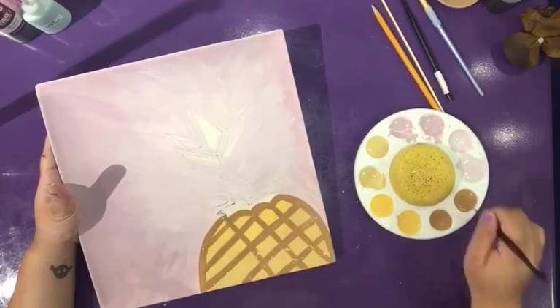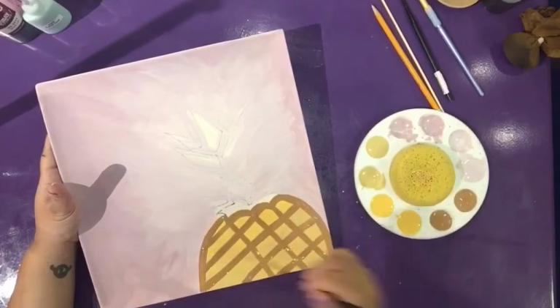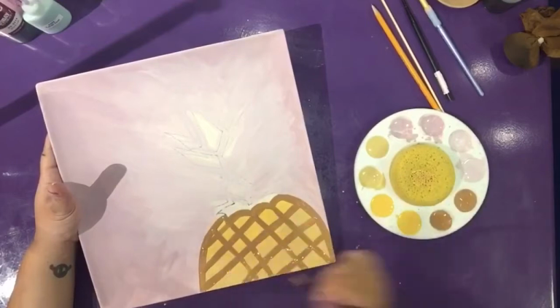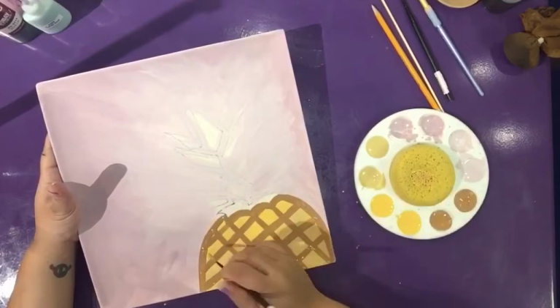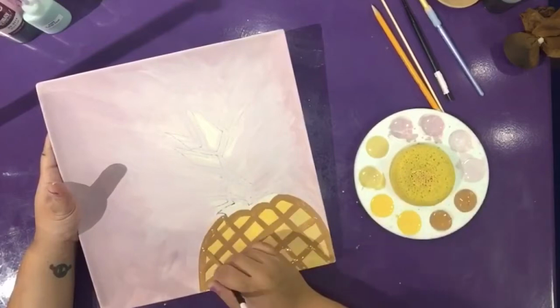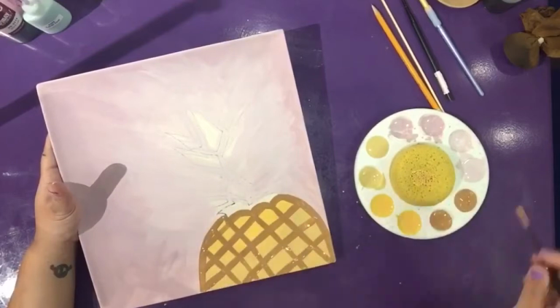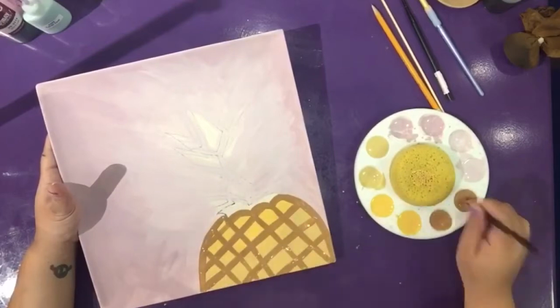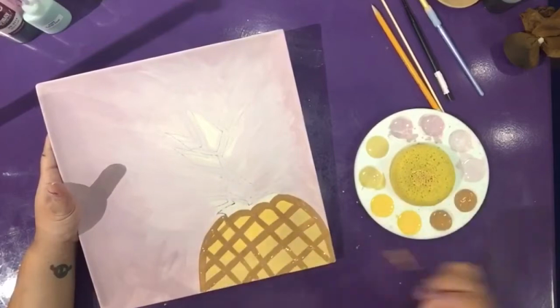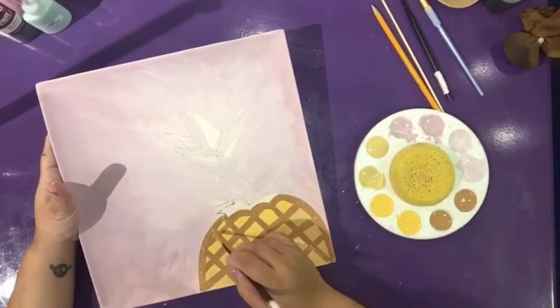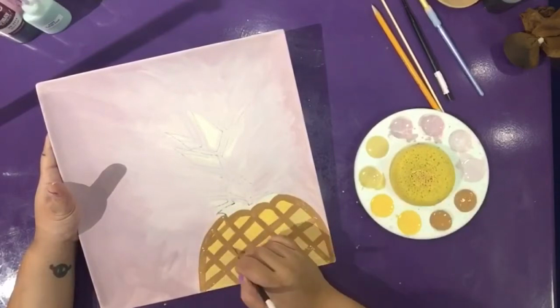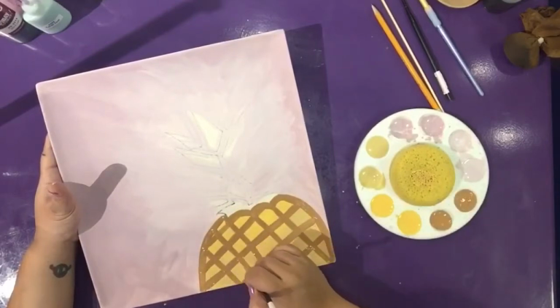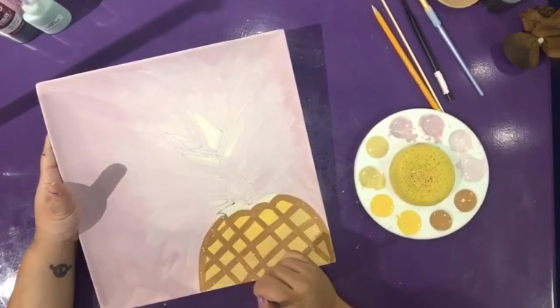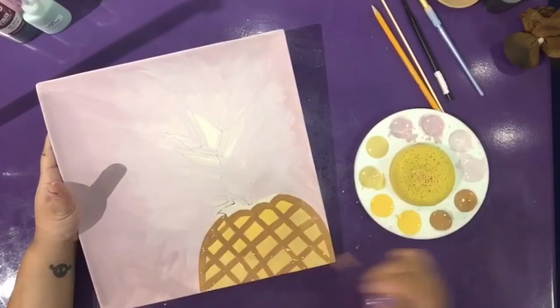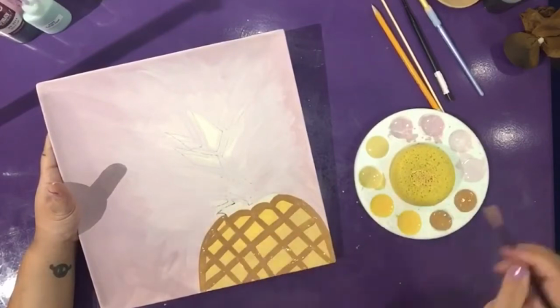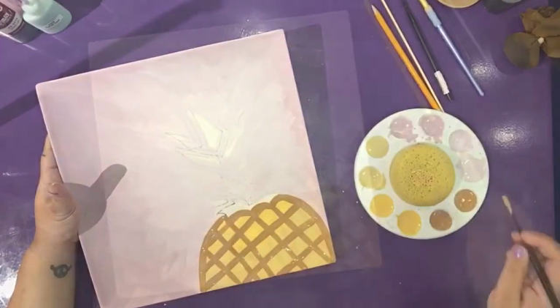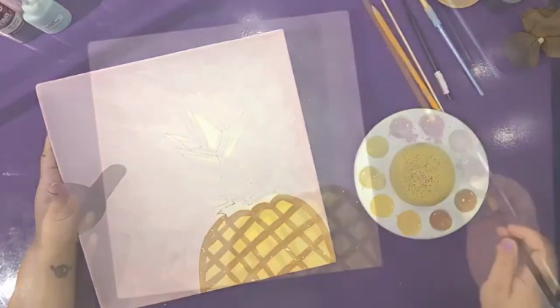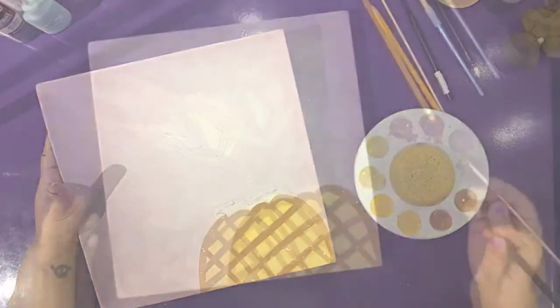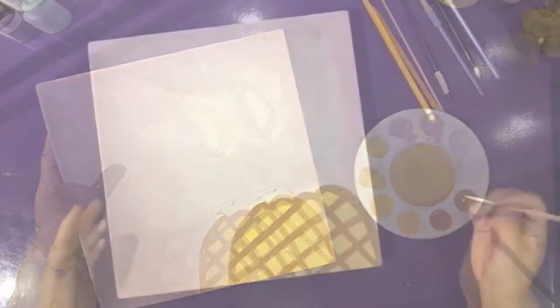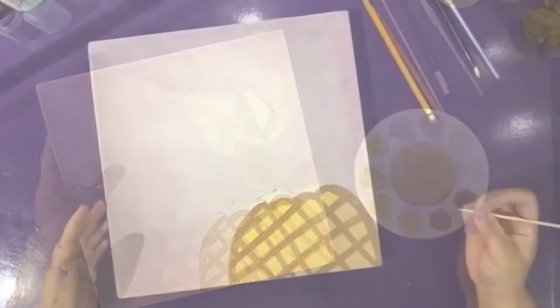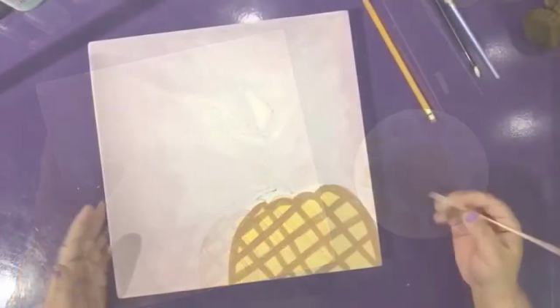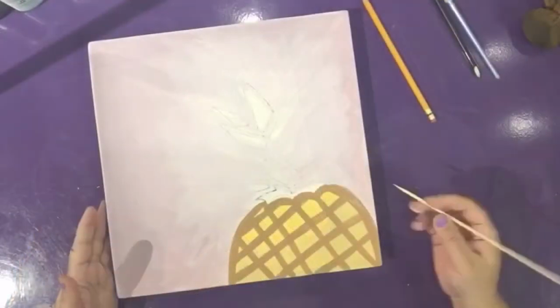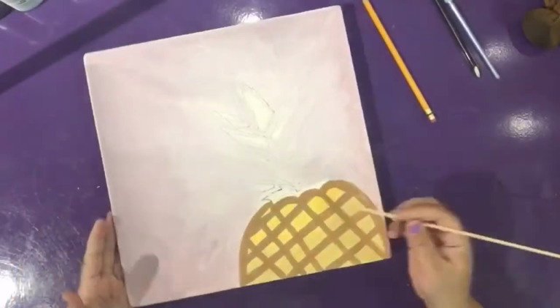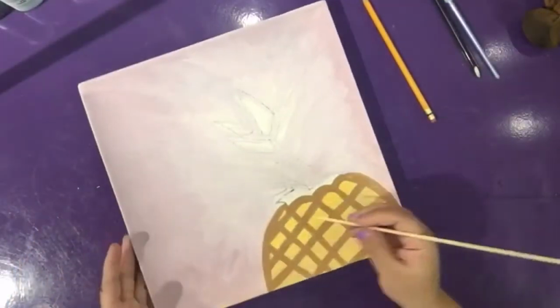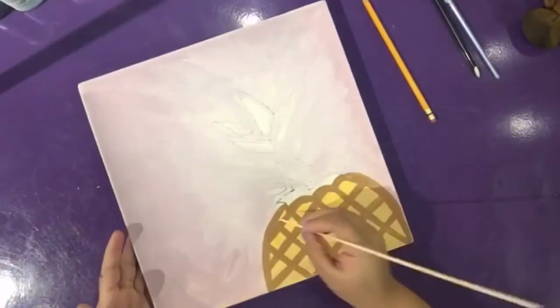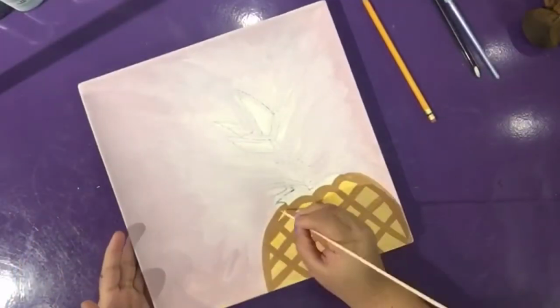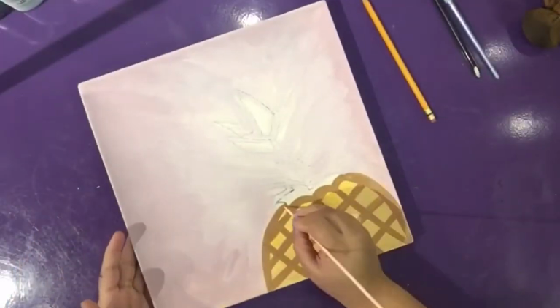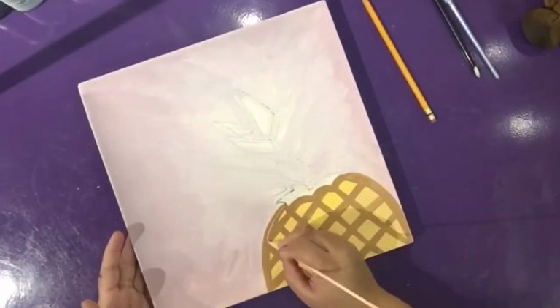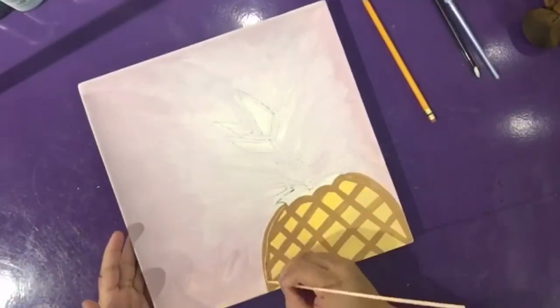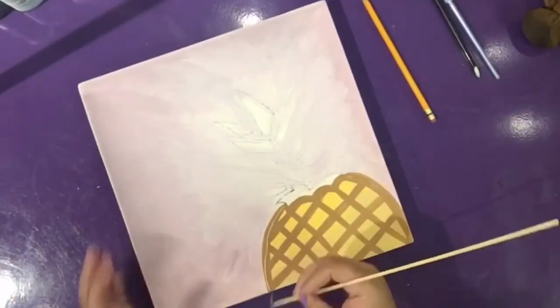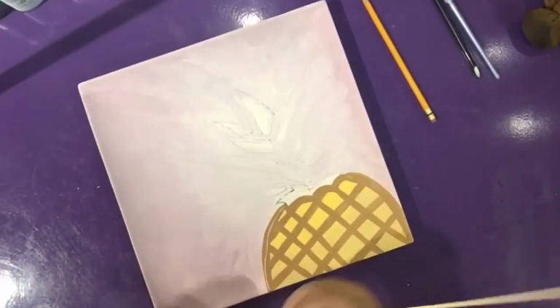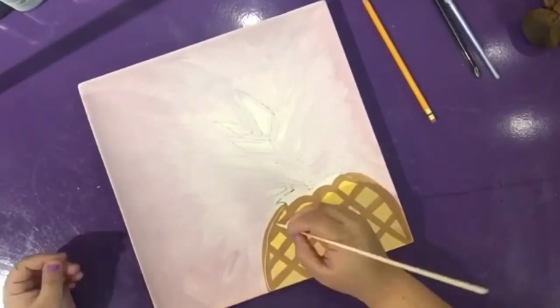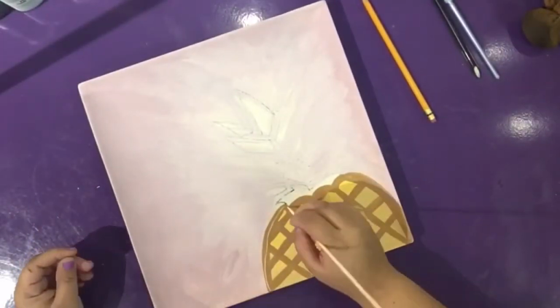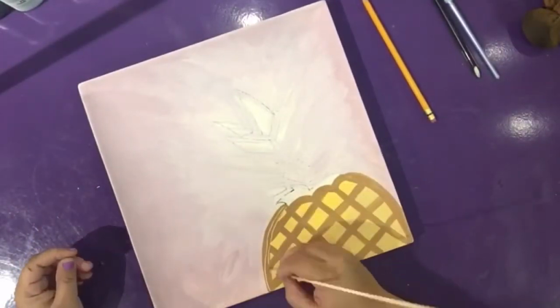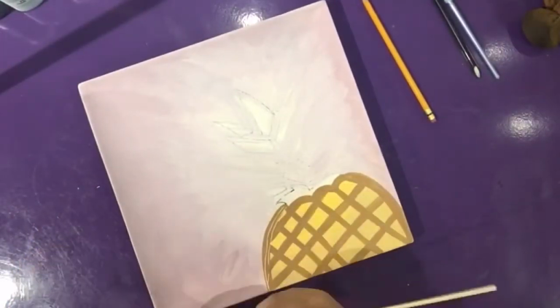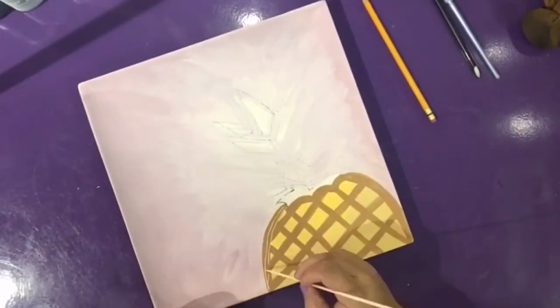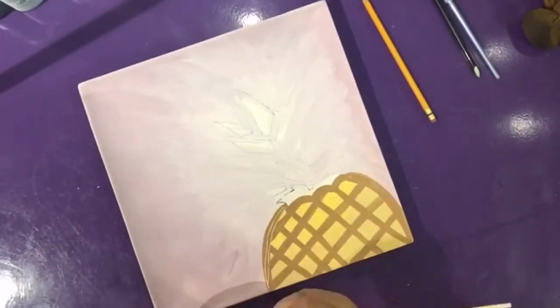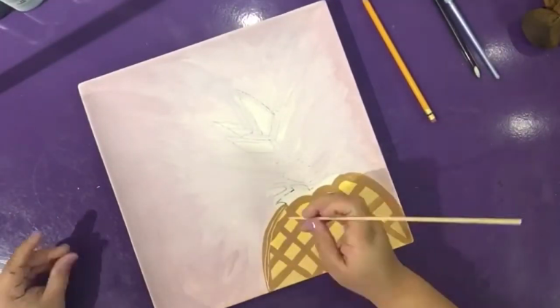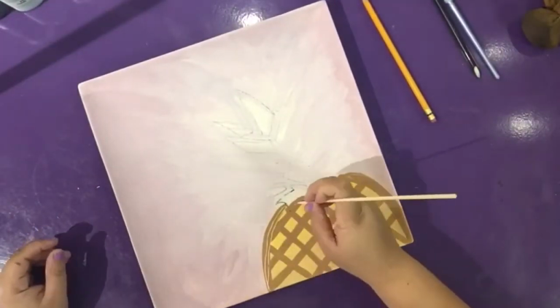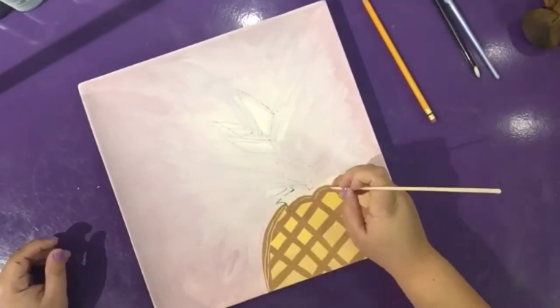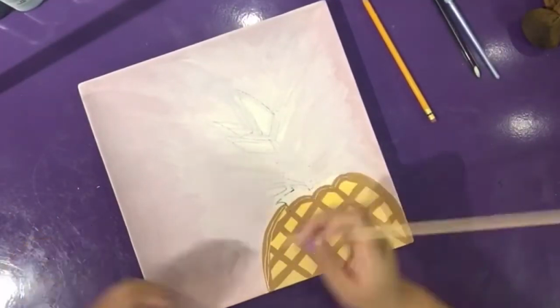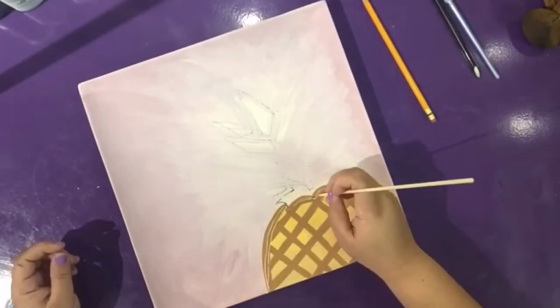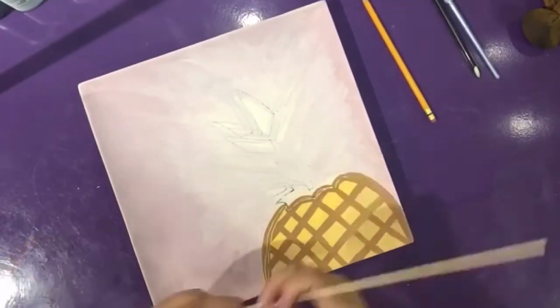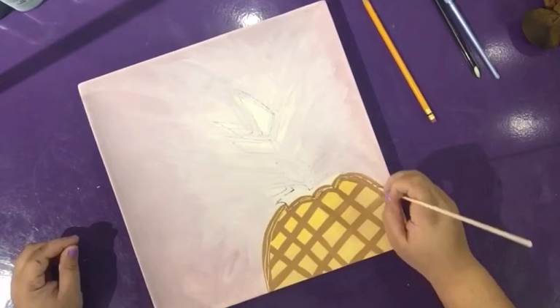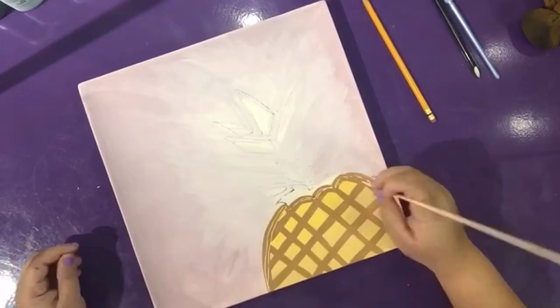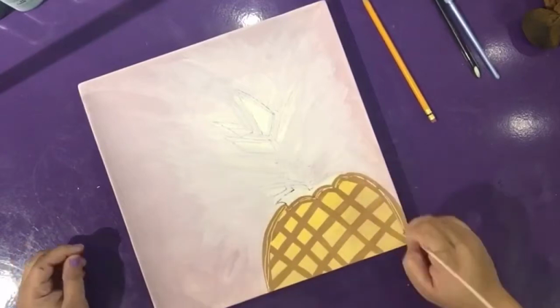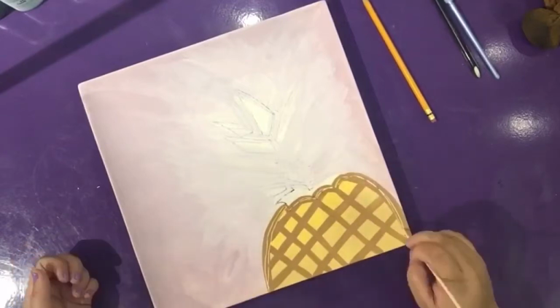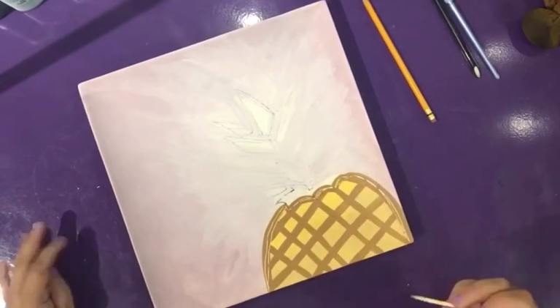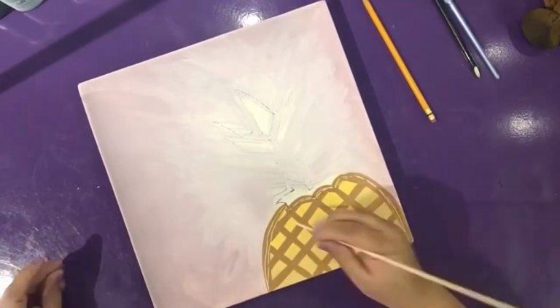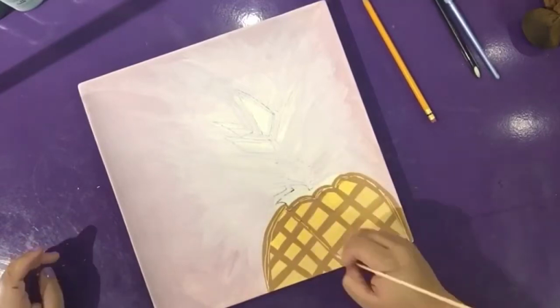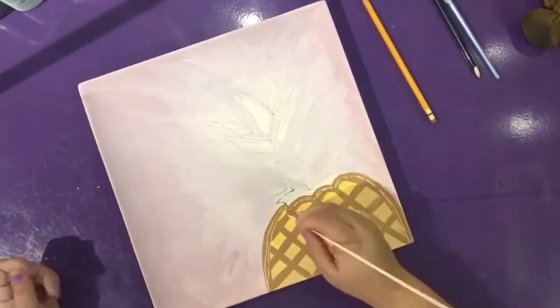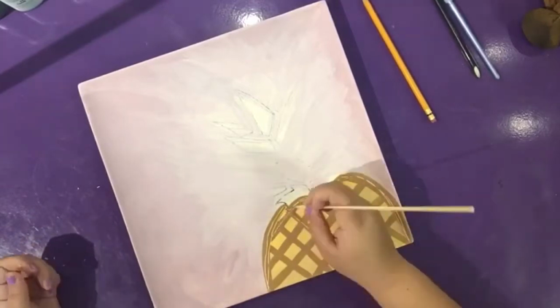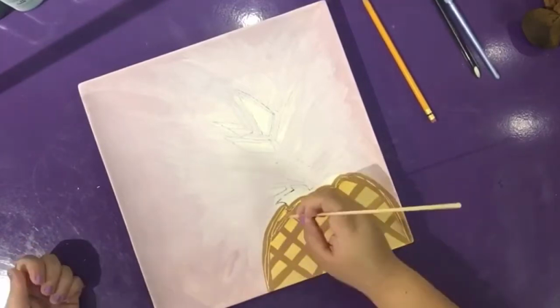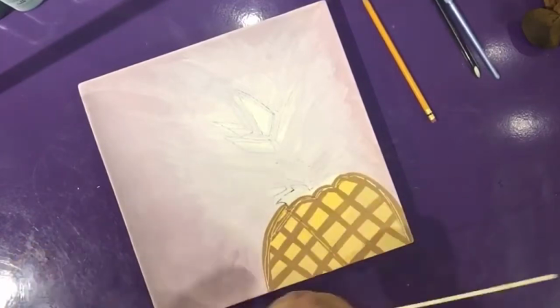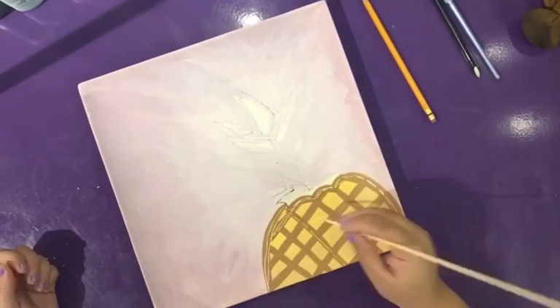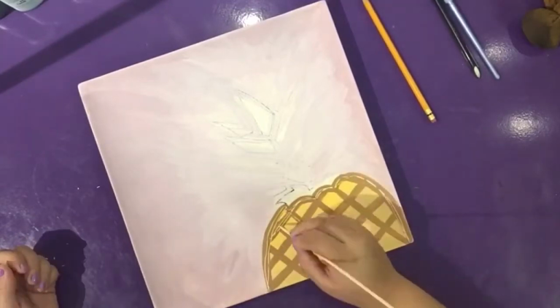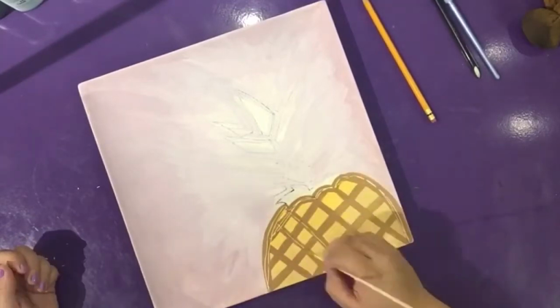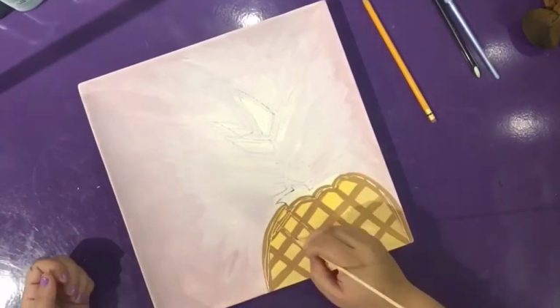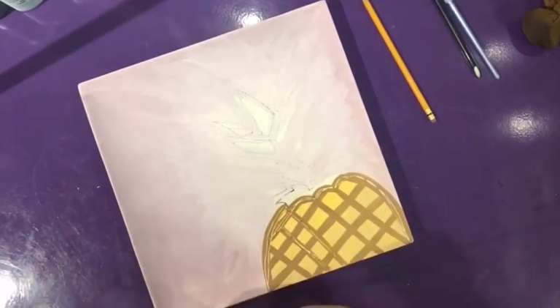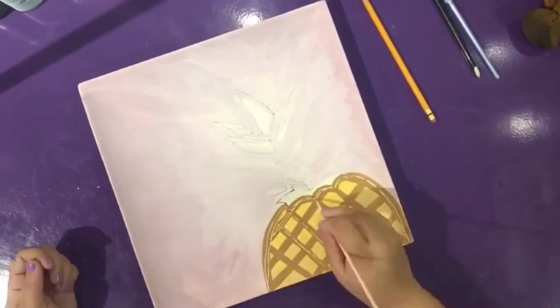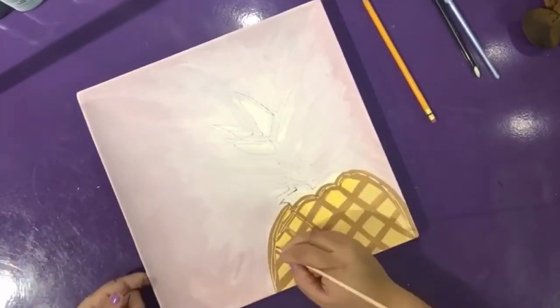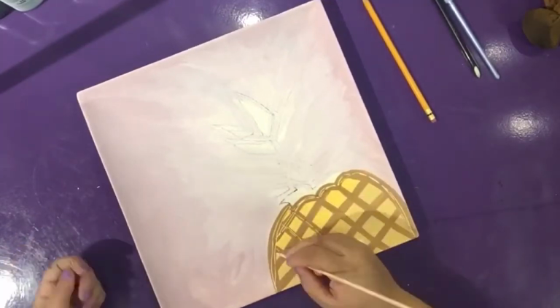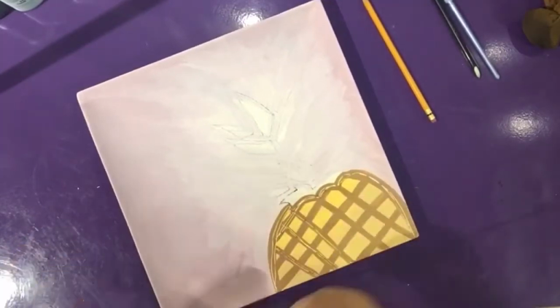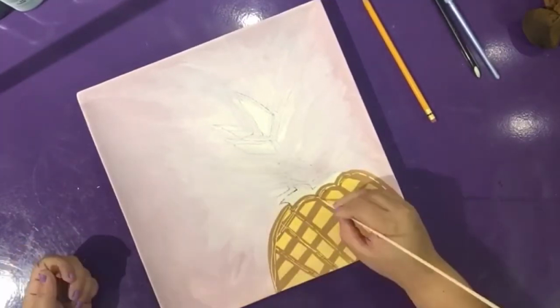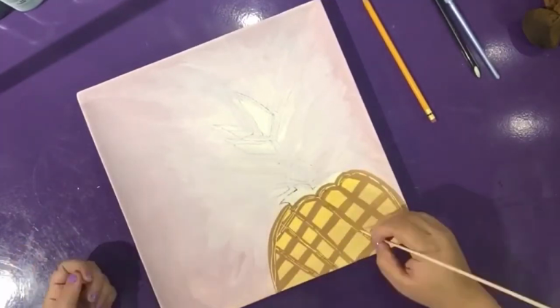Let it dry a few minutes. Using the wooden skewer, scratch off the lines on the outside and the inside of the pineapple.